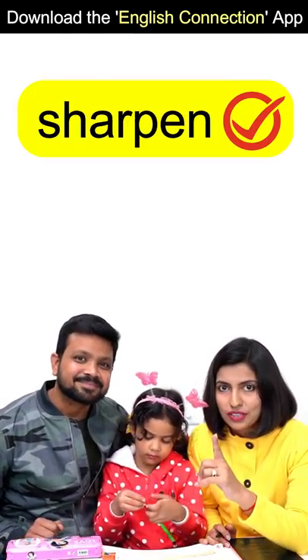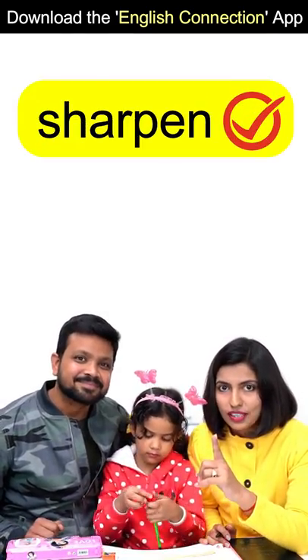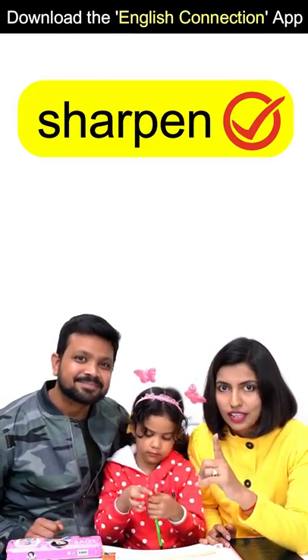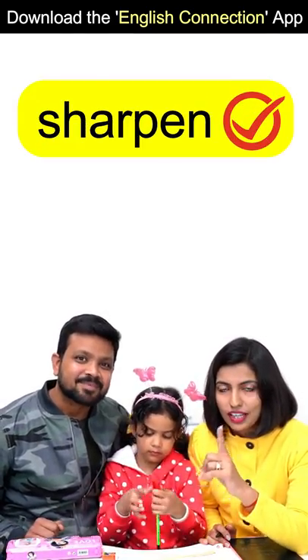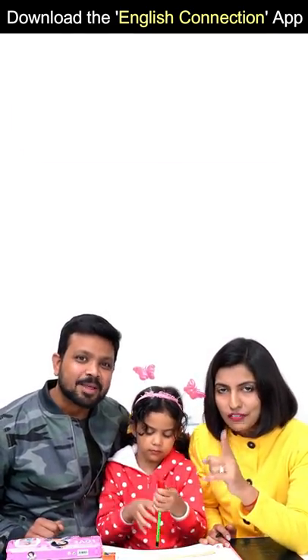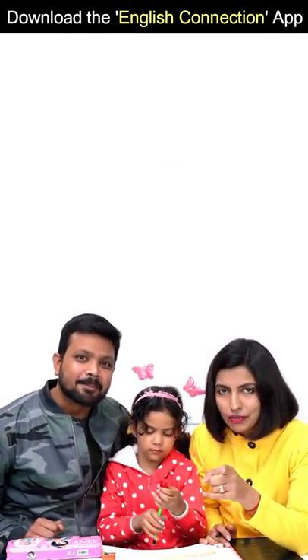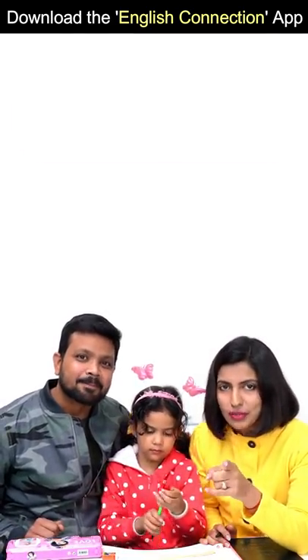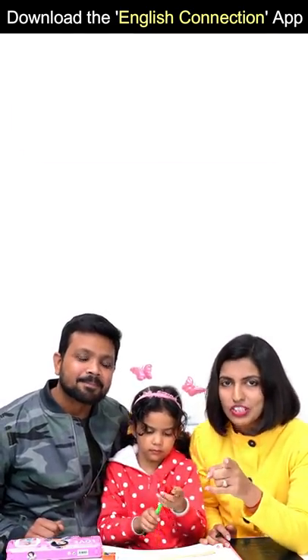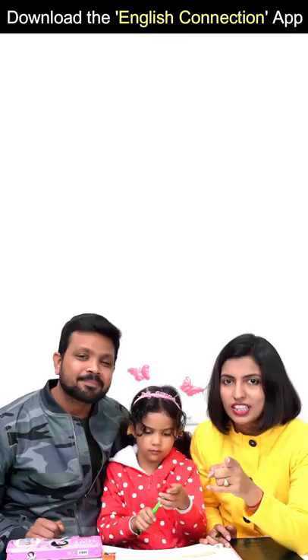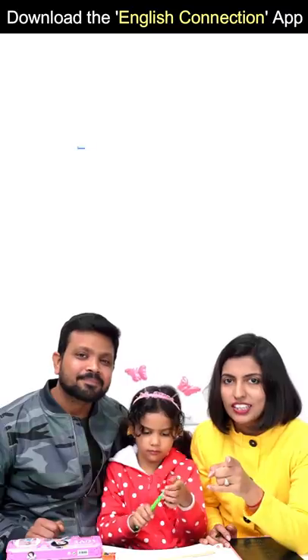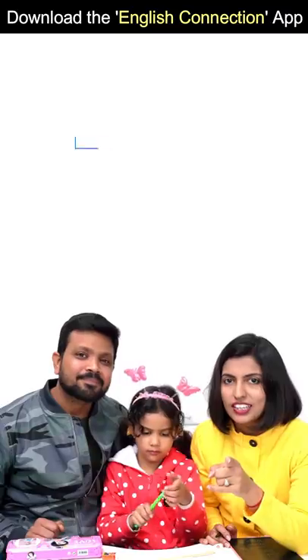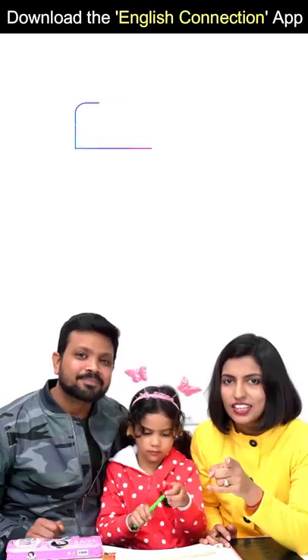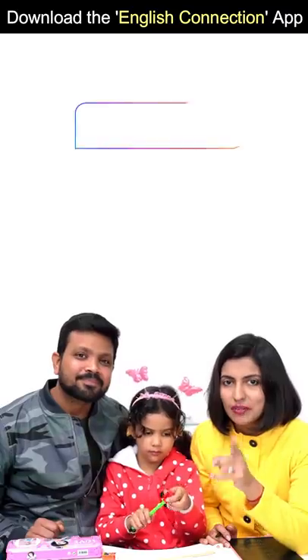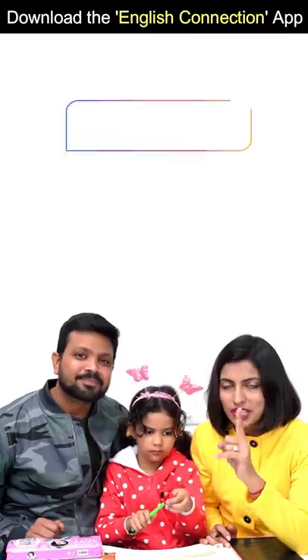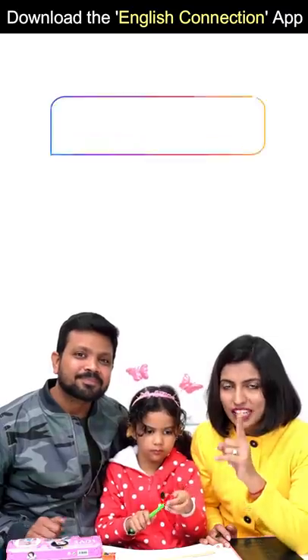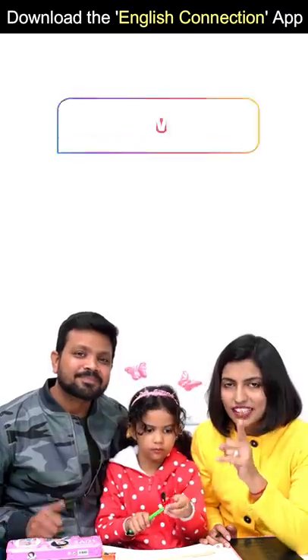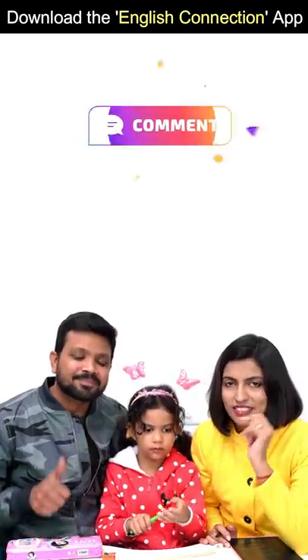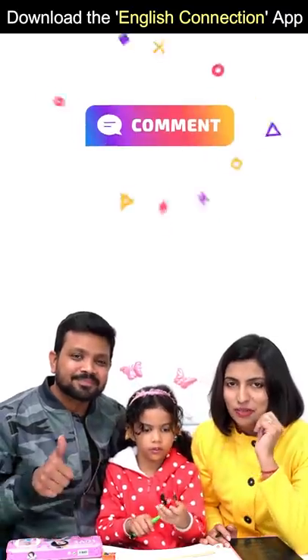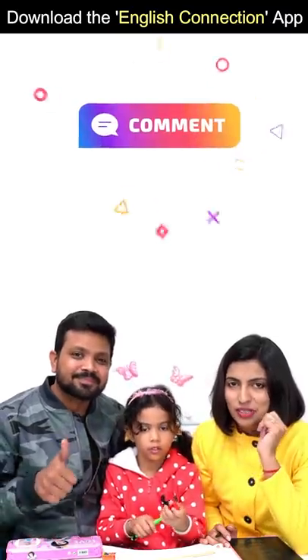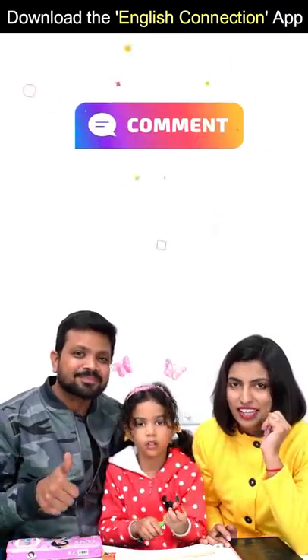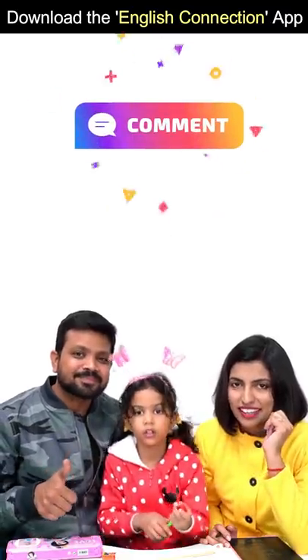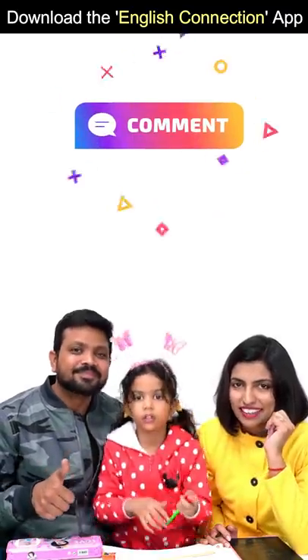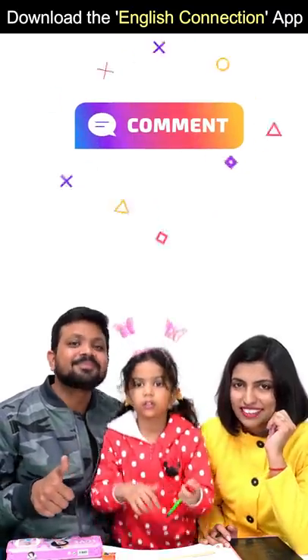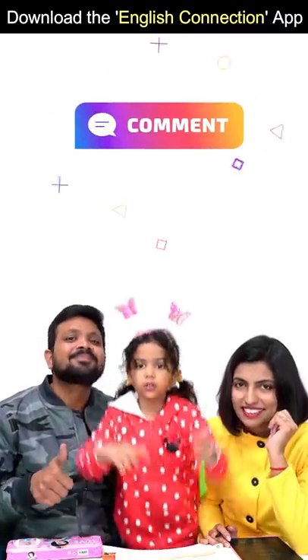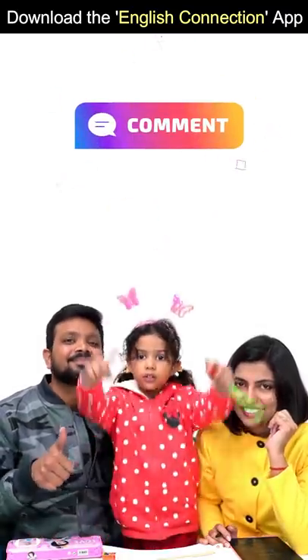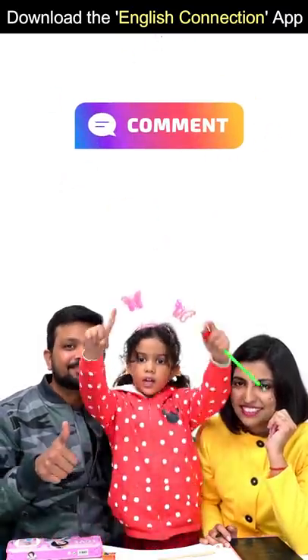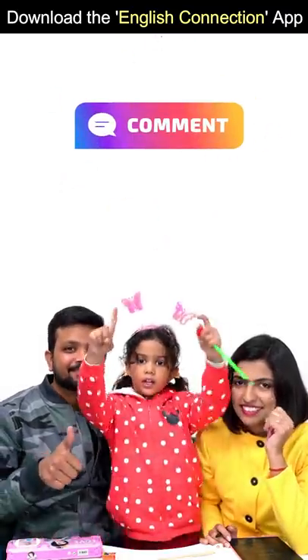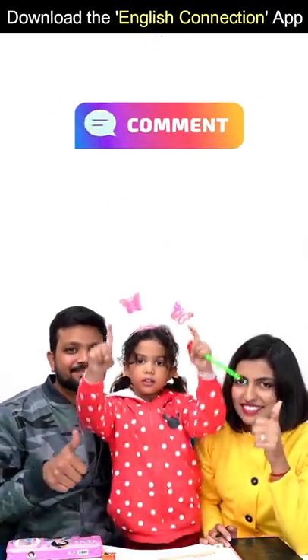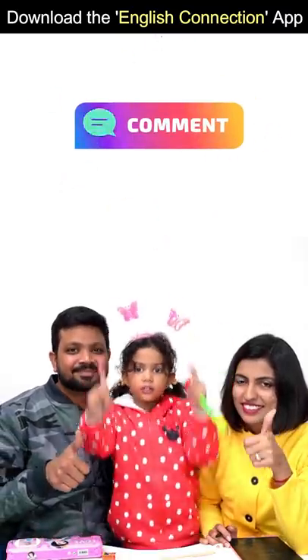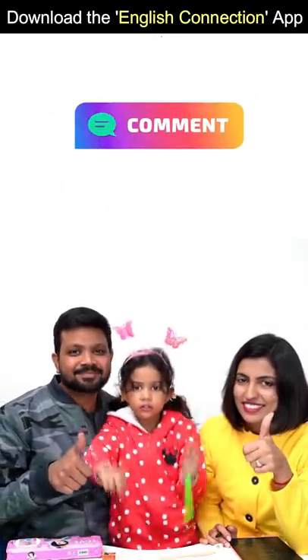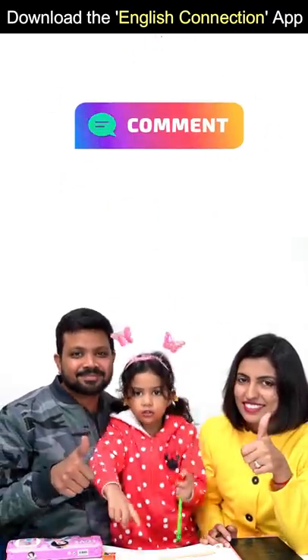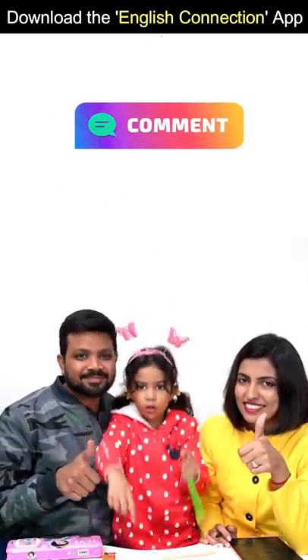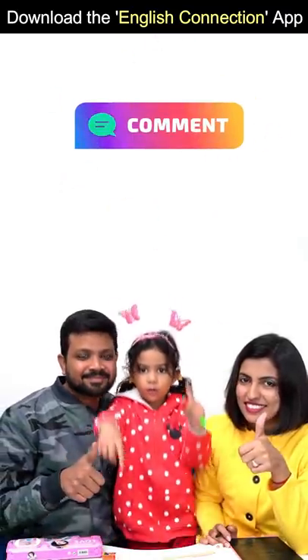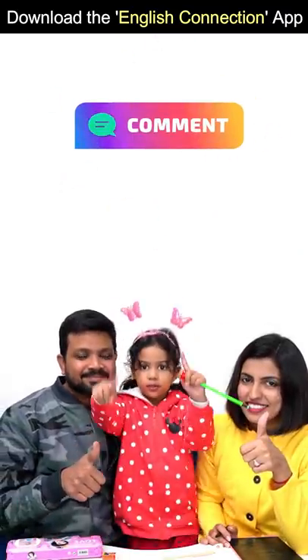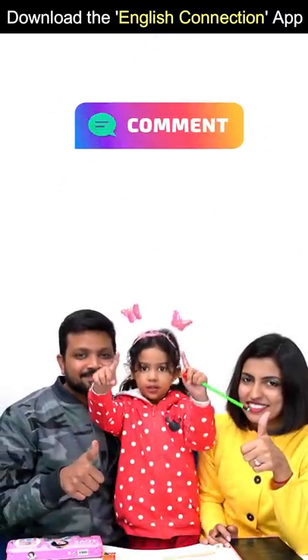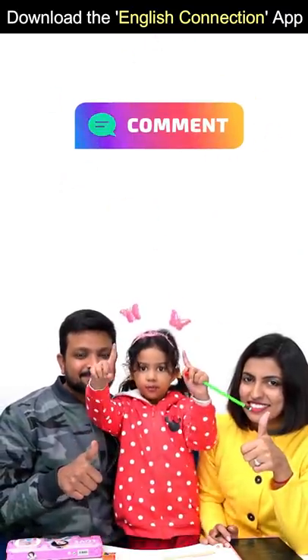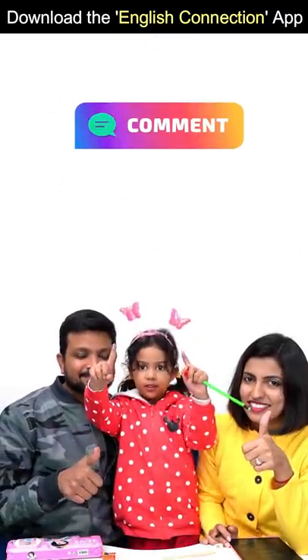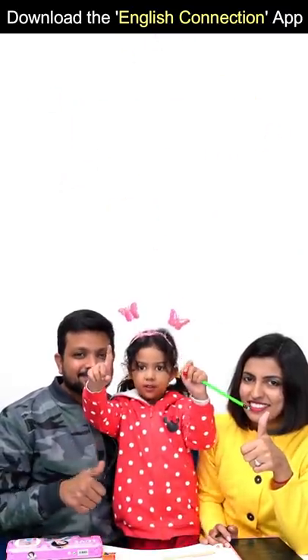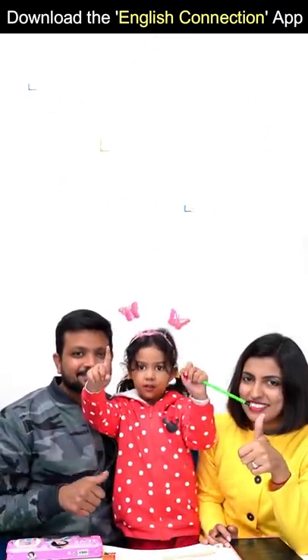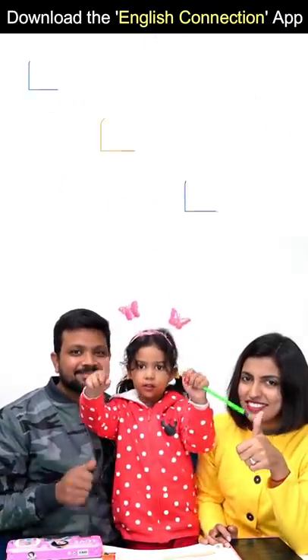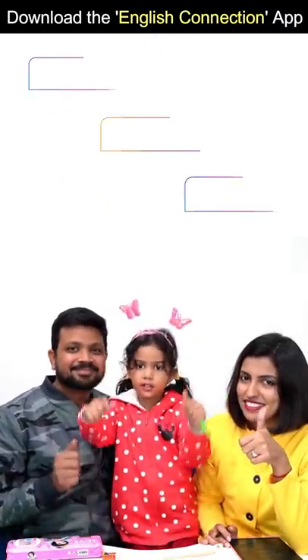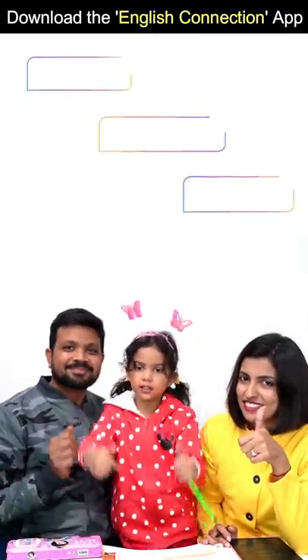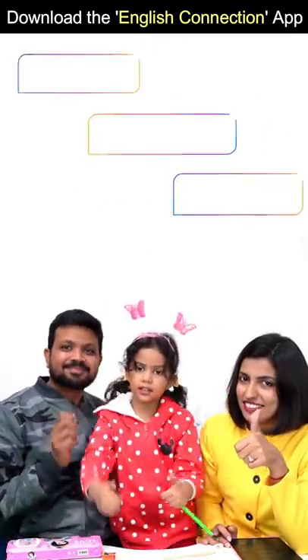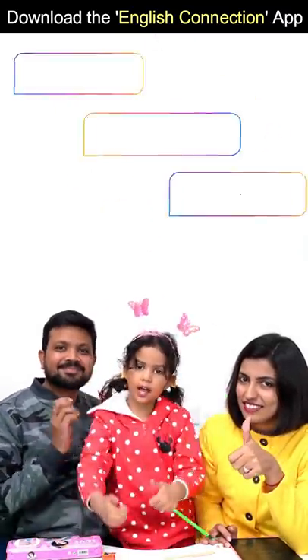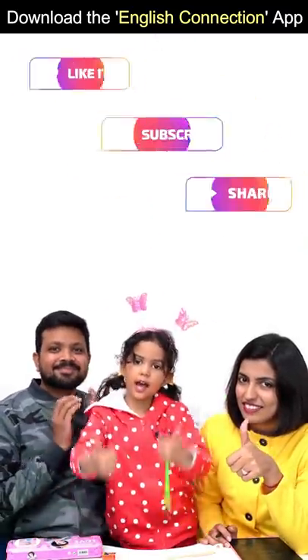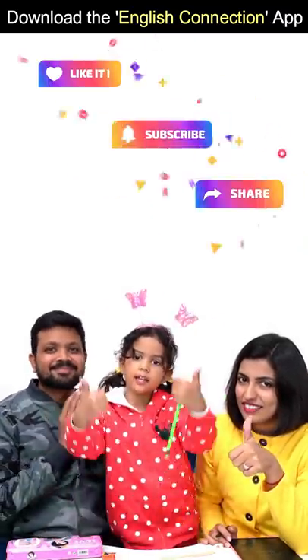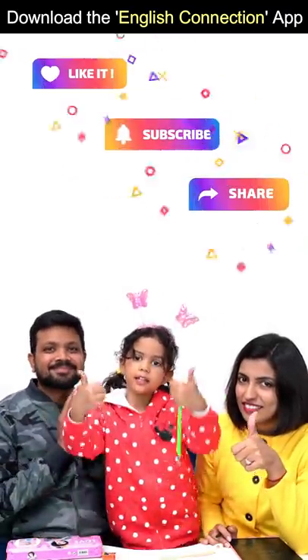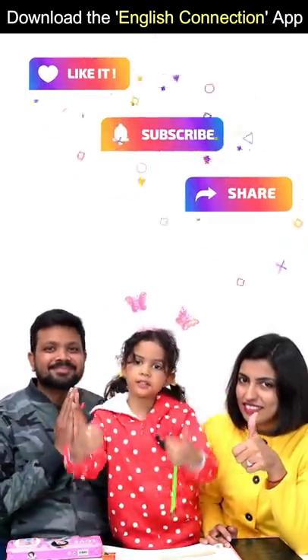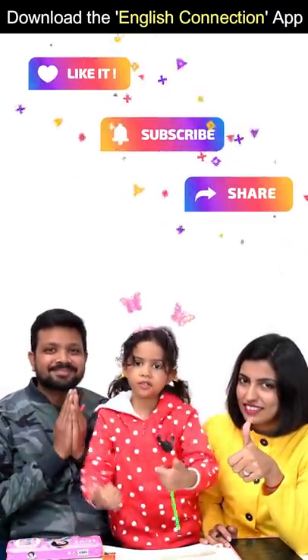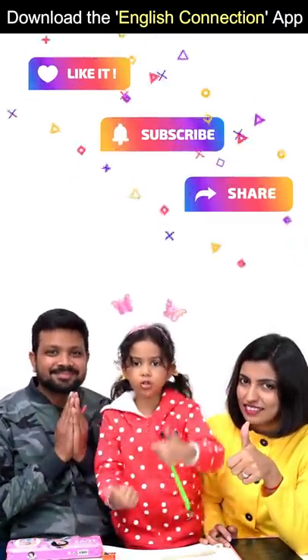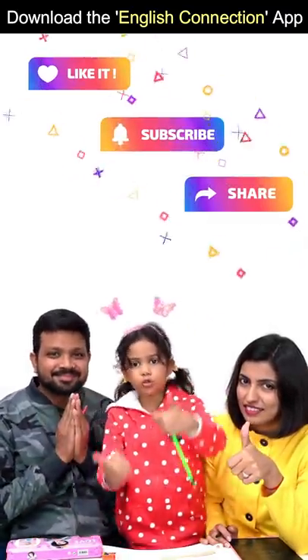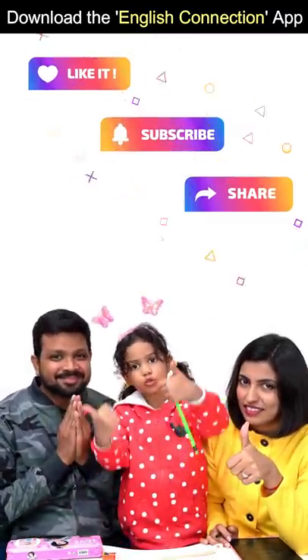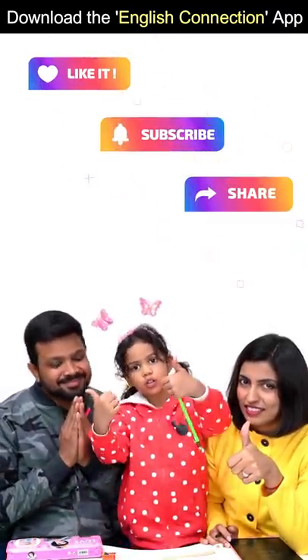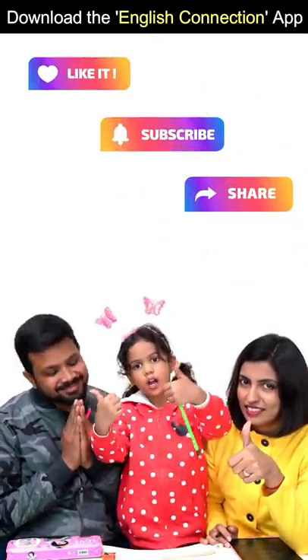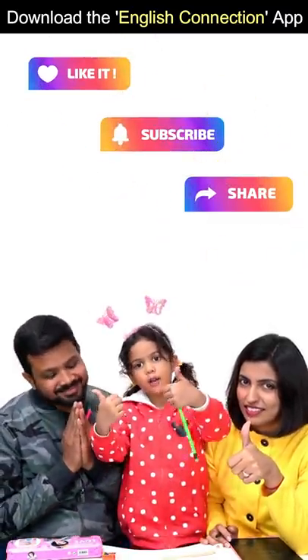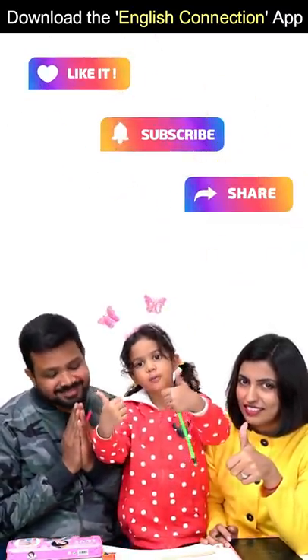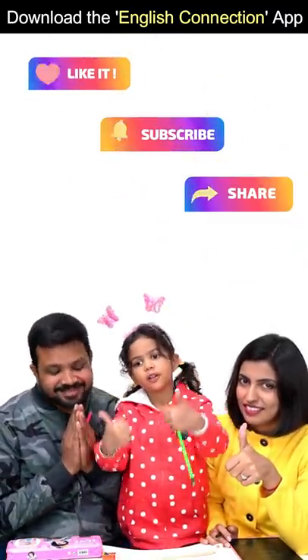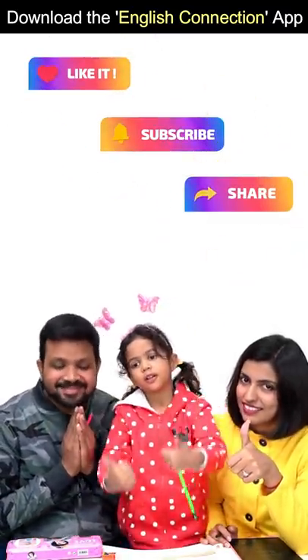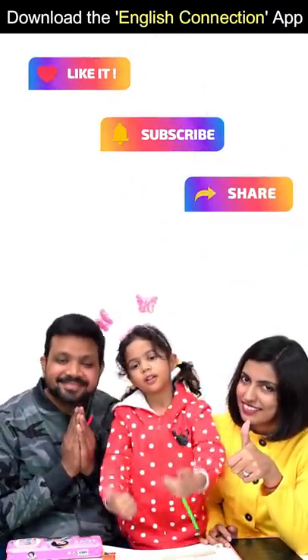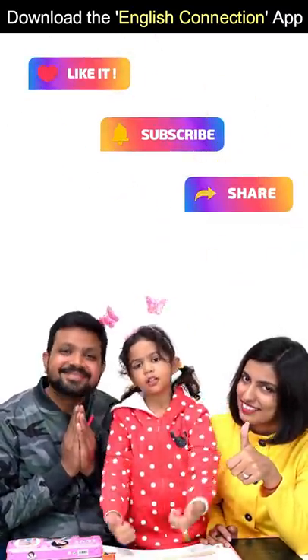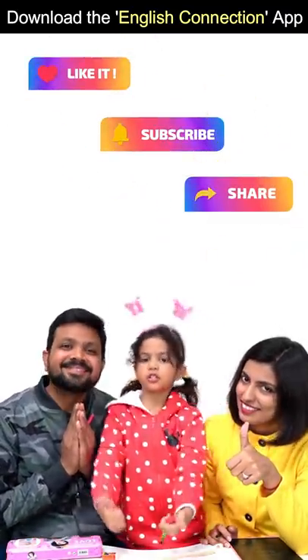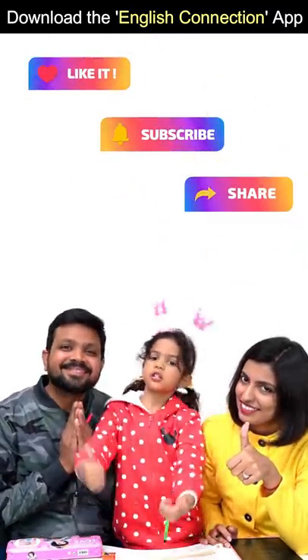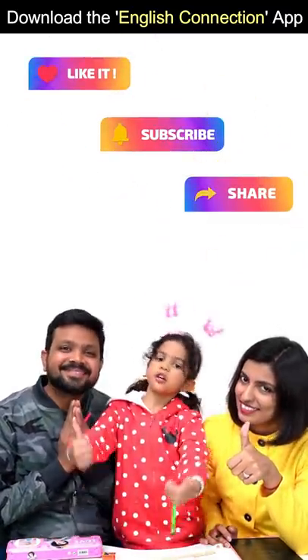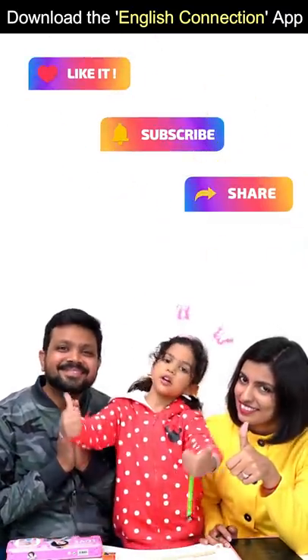How do you feel? I'll tell you about it. Do like it in the comments below — like, subscribe and share.